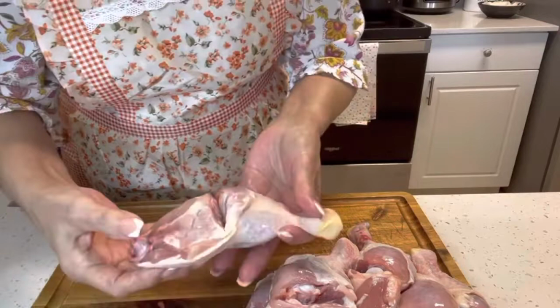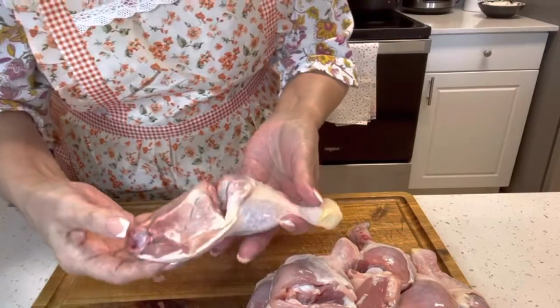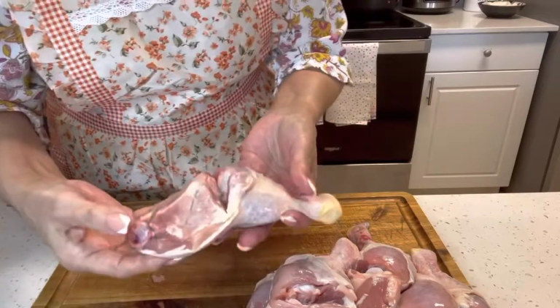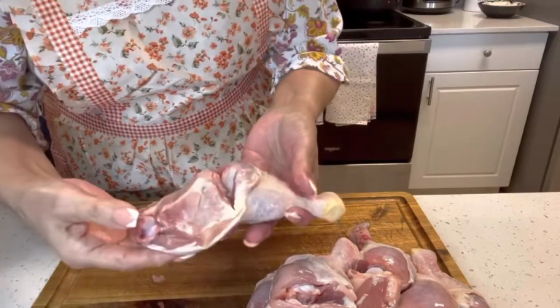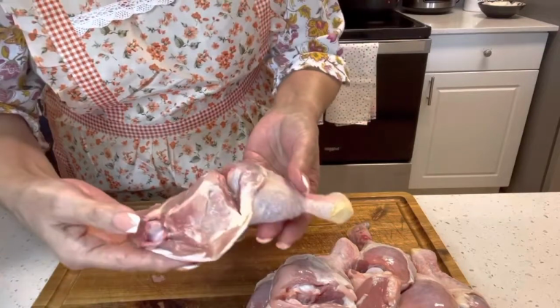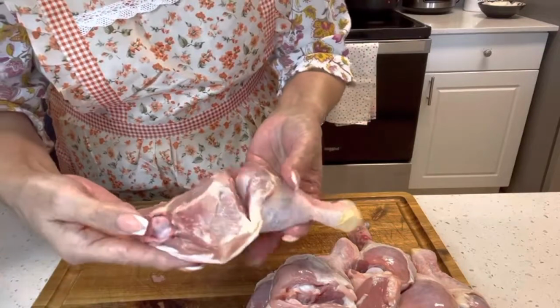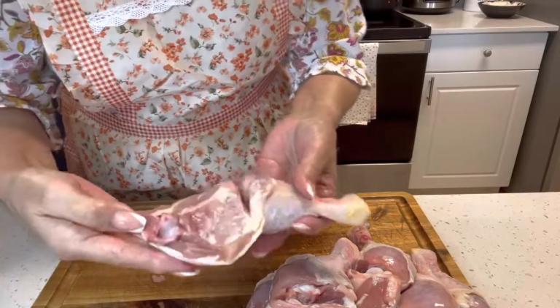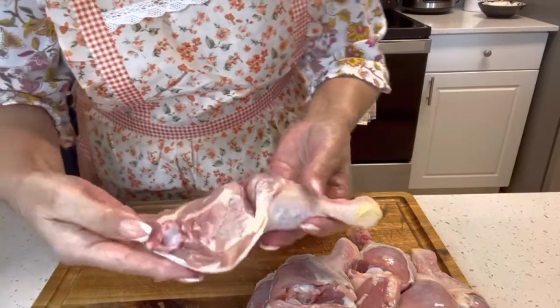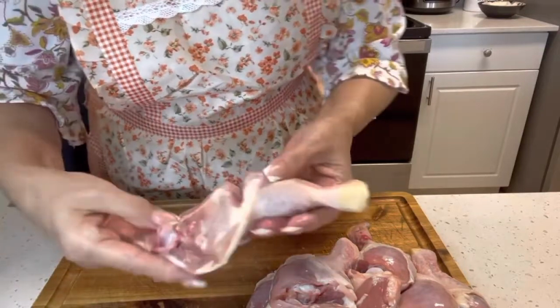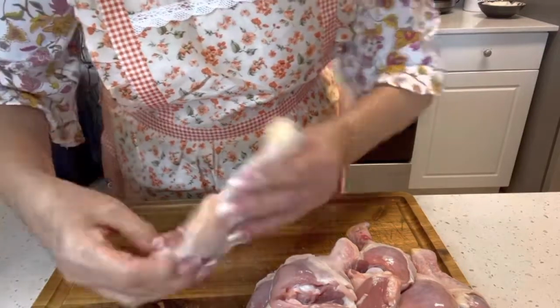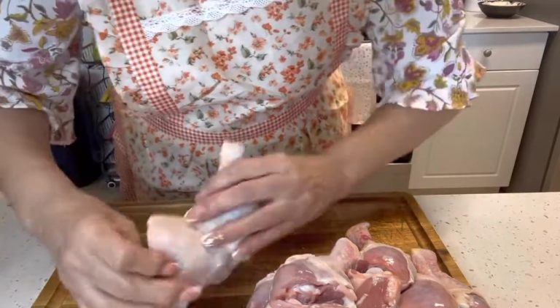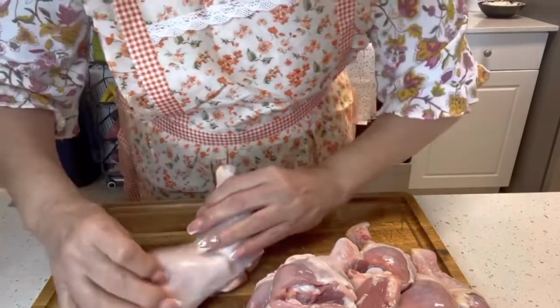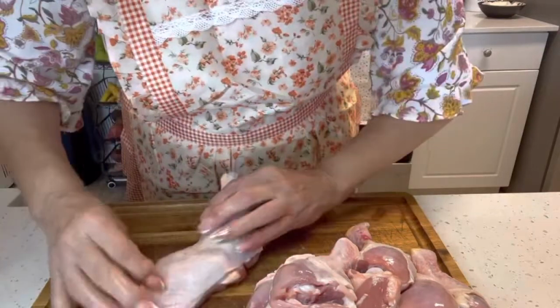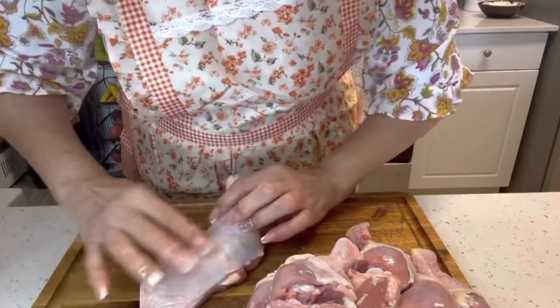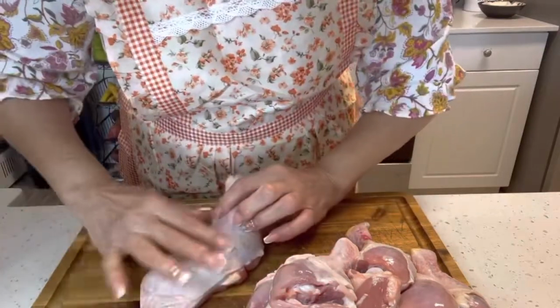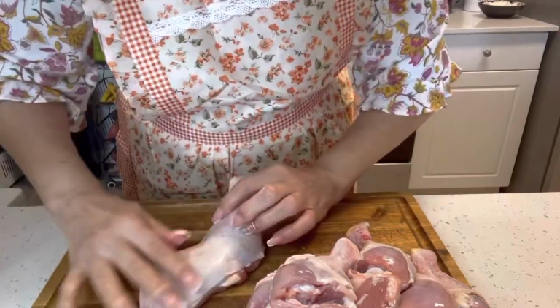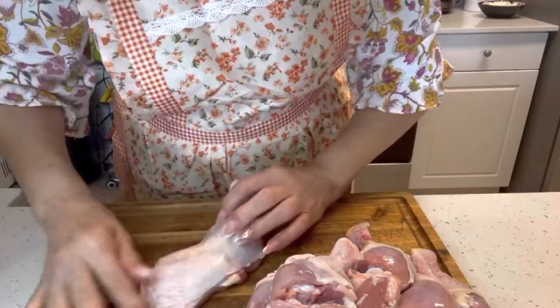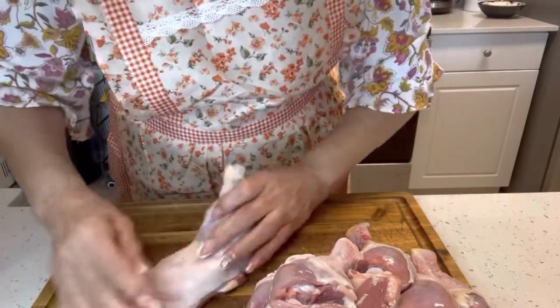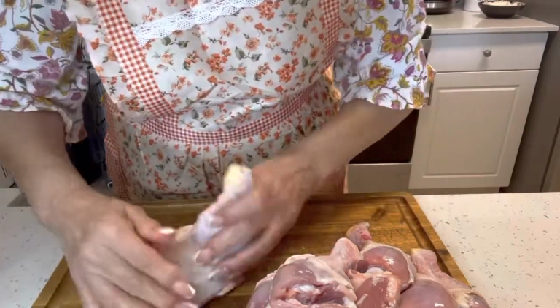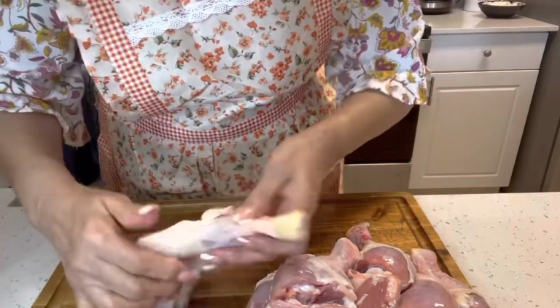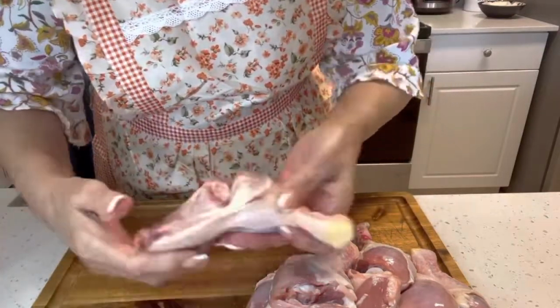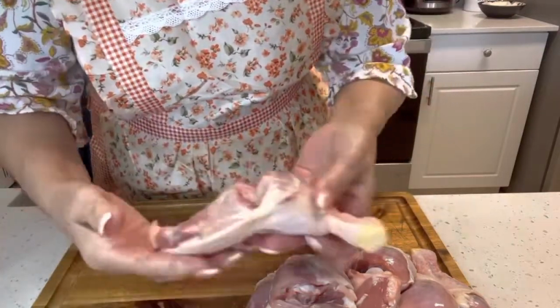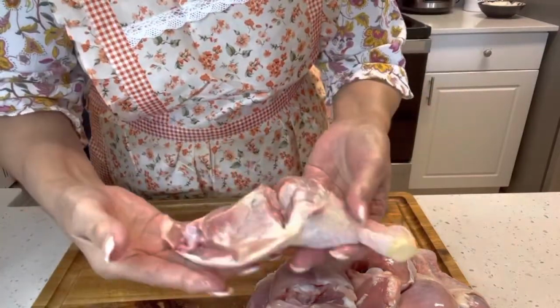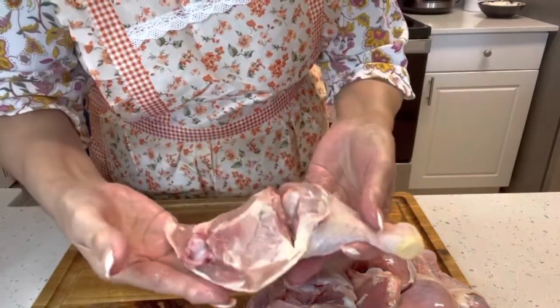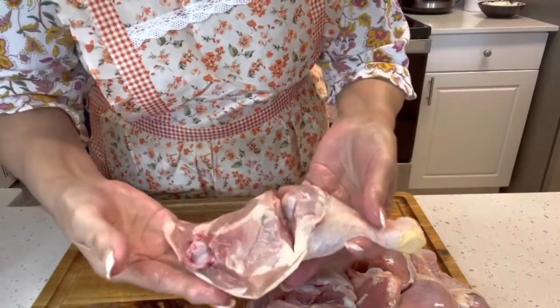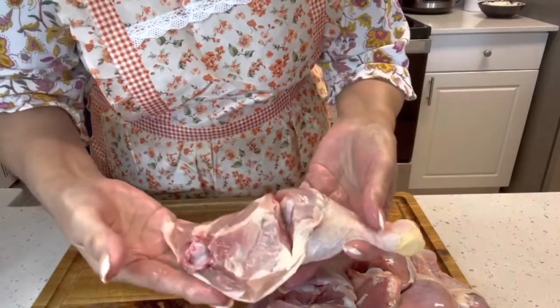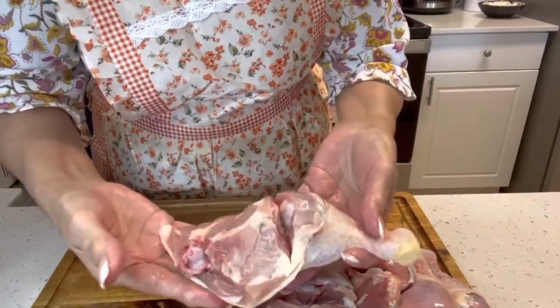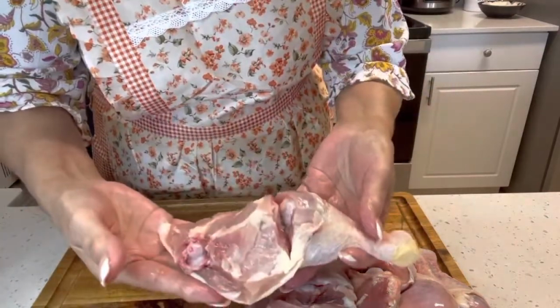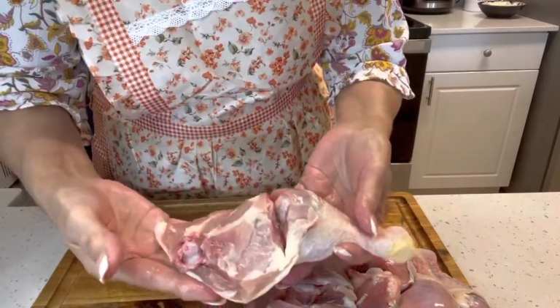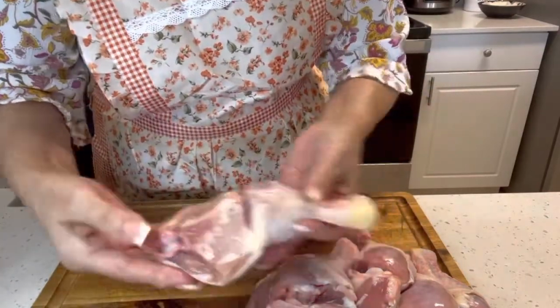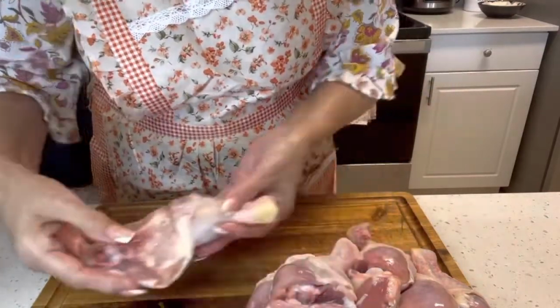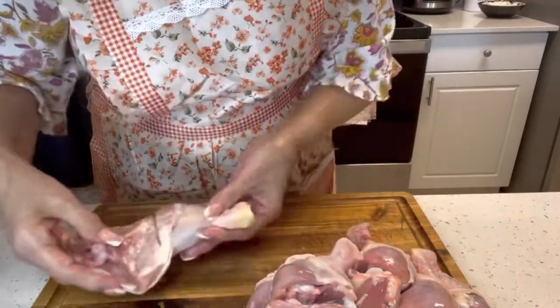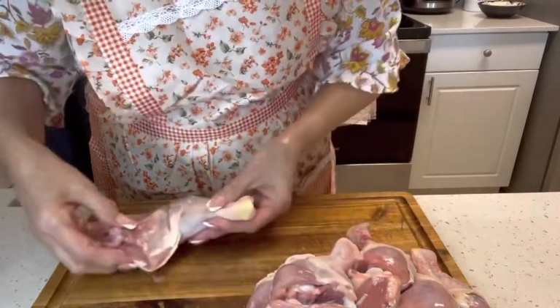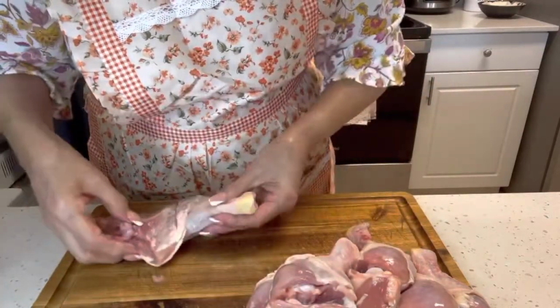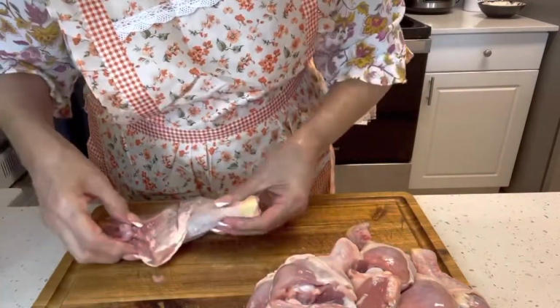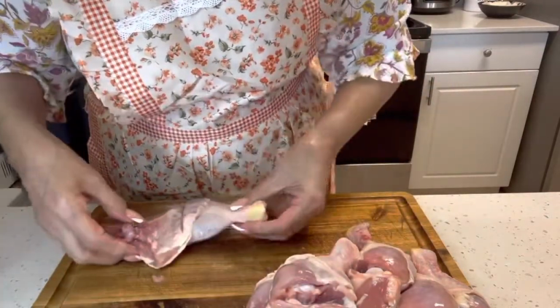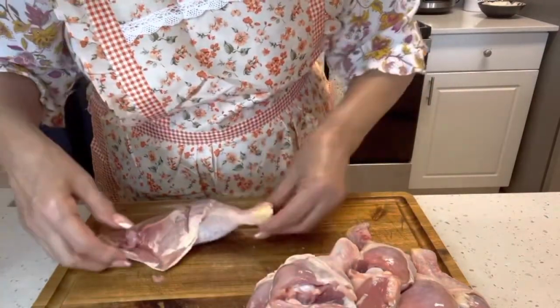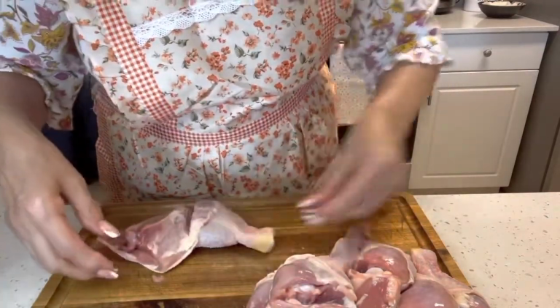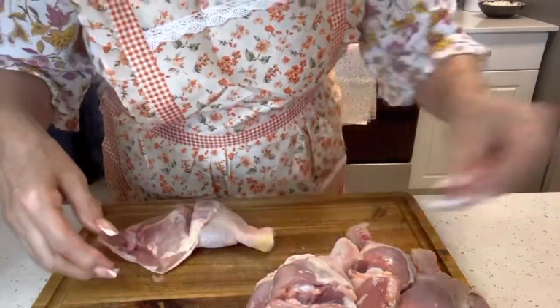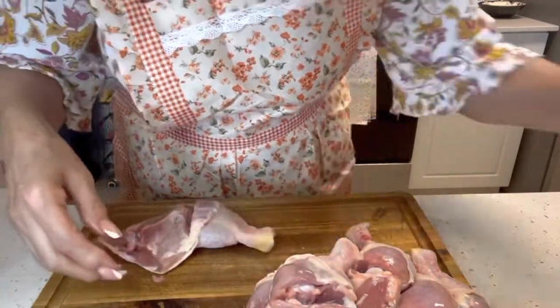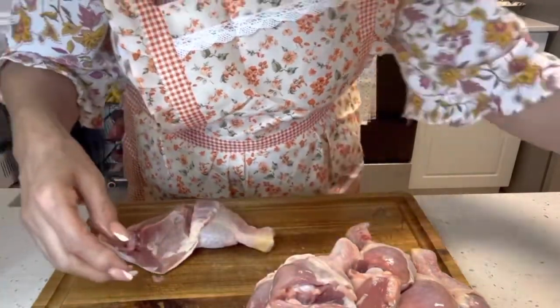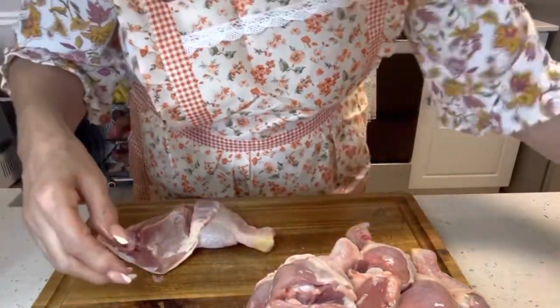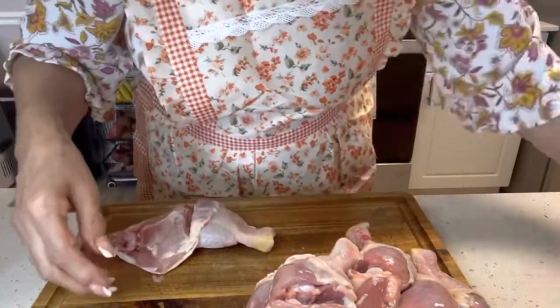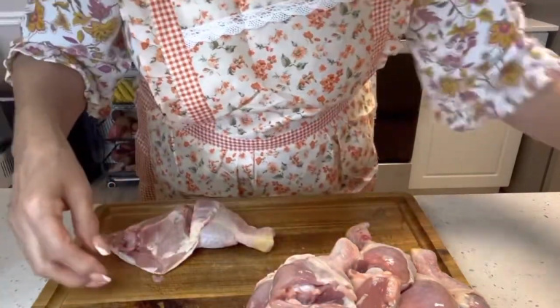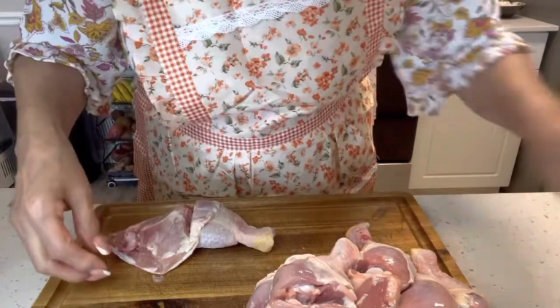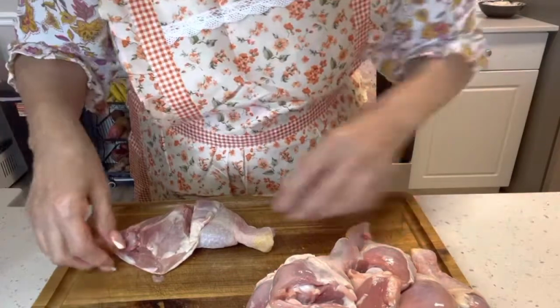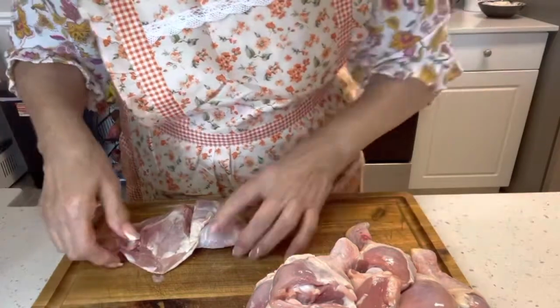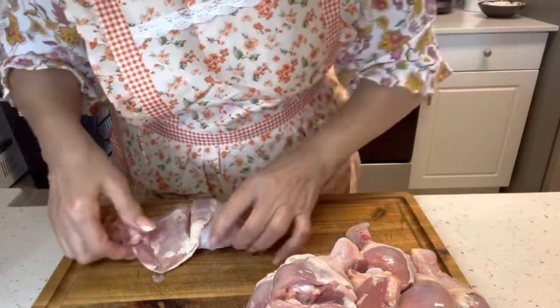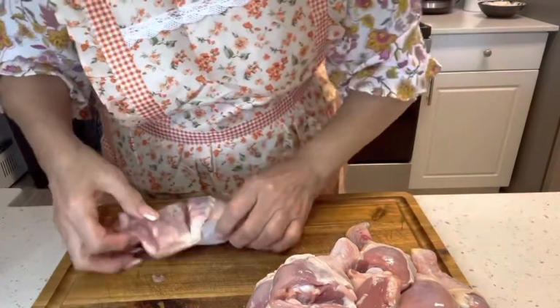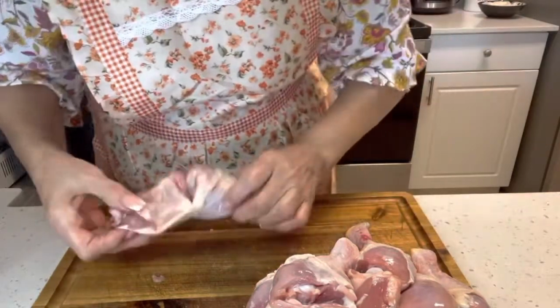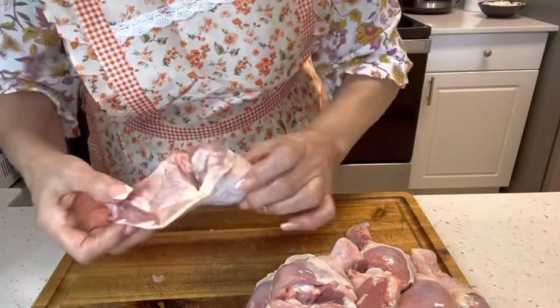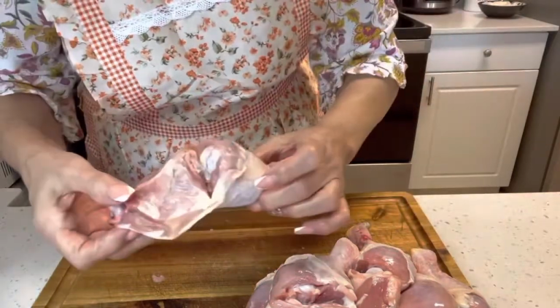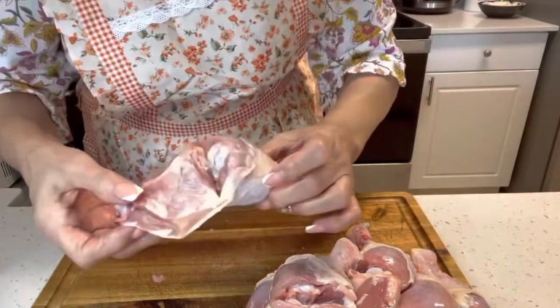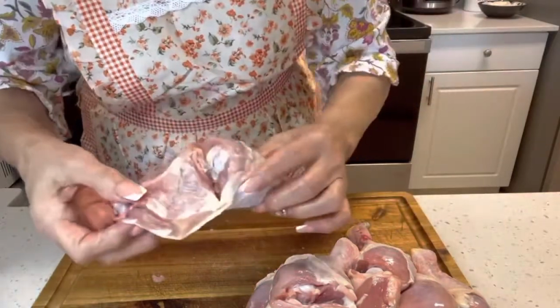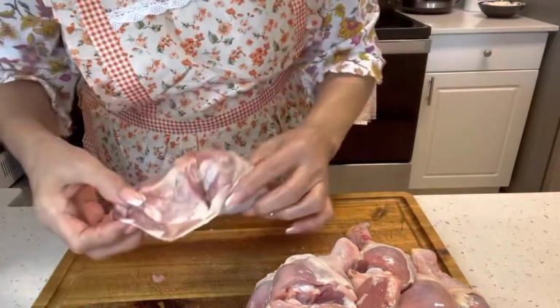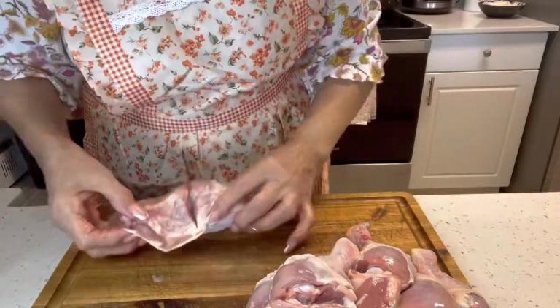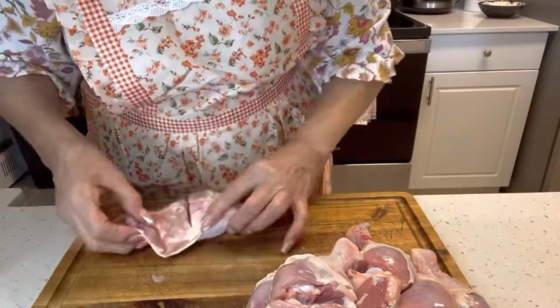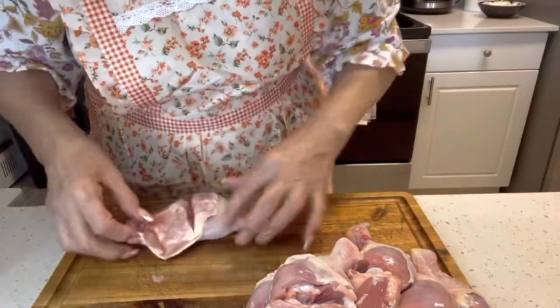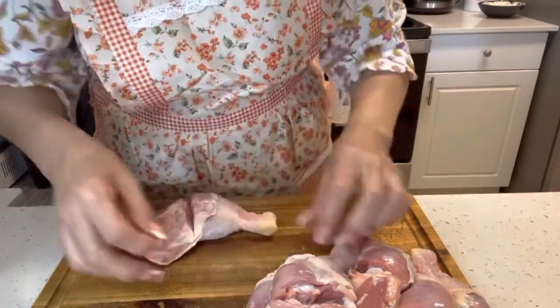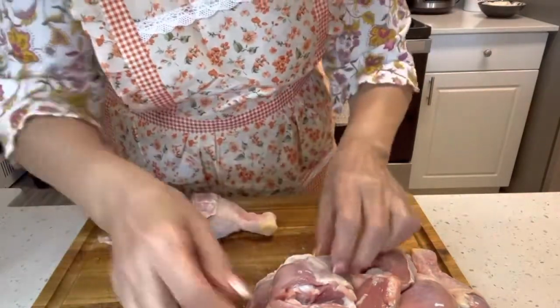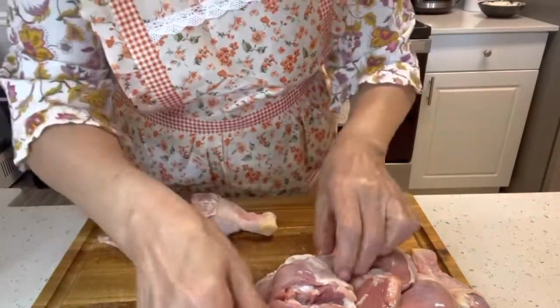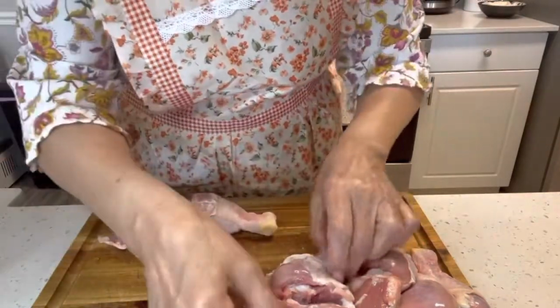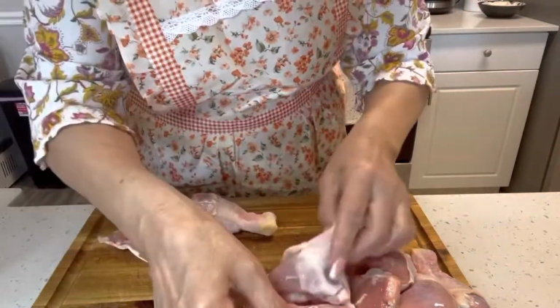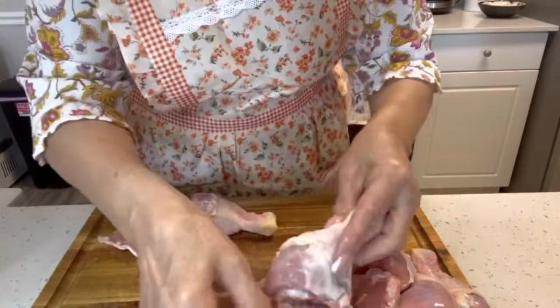Miren mis amigos, este pollo lo voy a asar — voy a hacer un pollo asado aquí en la casa.